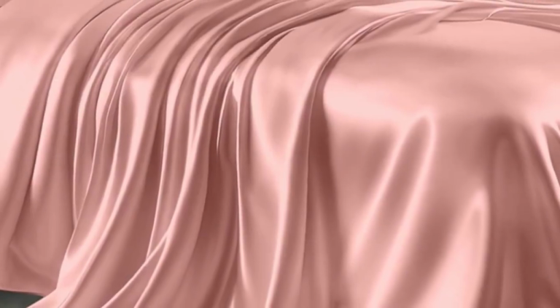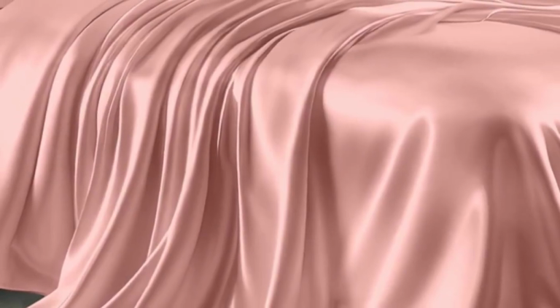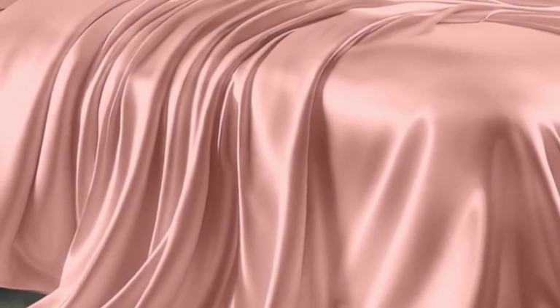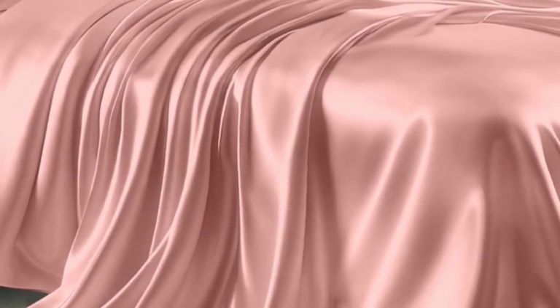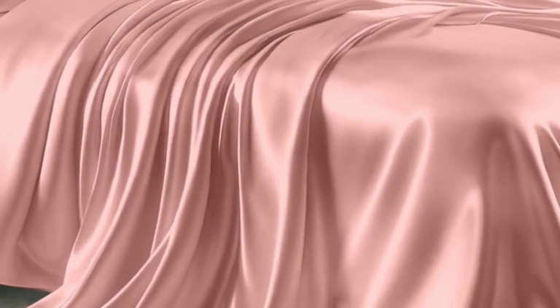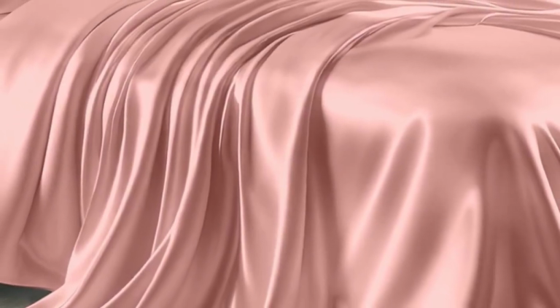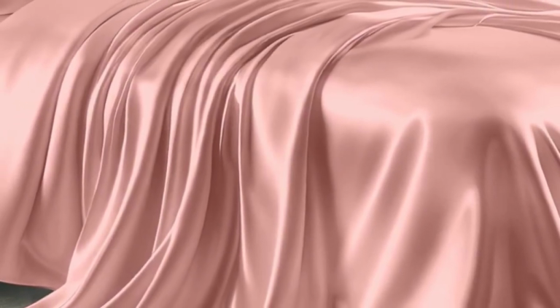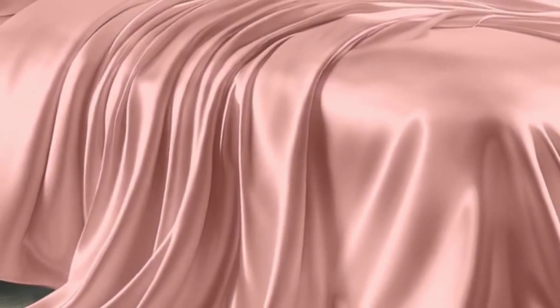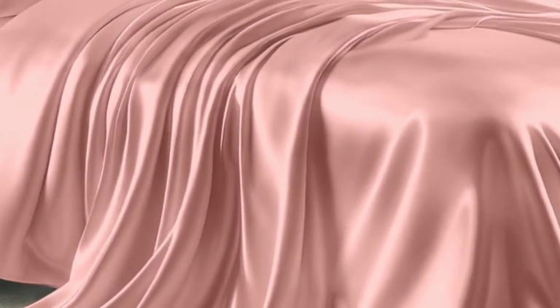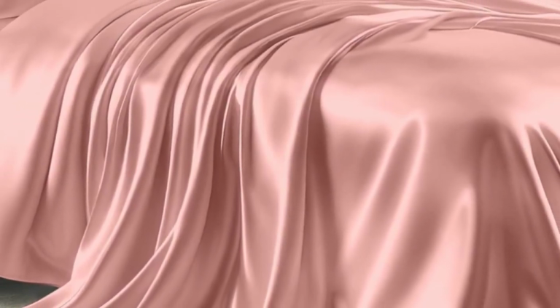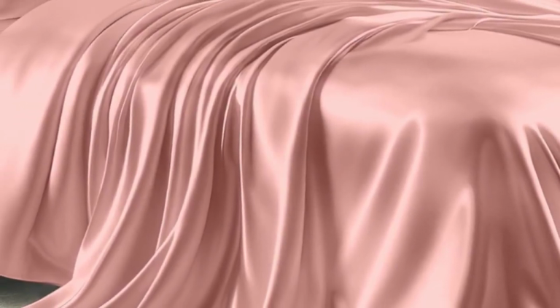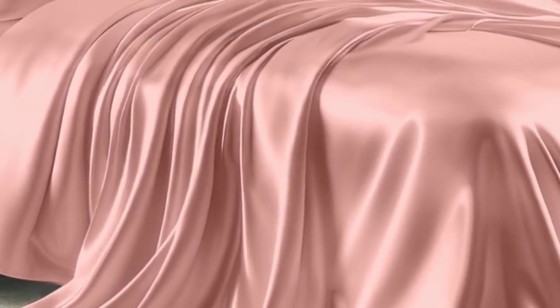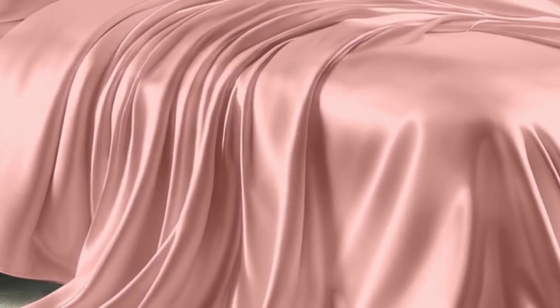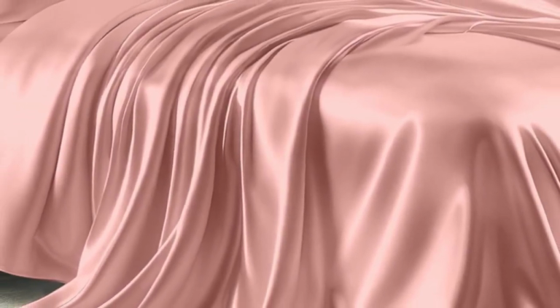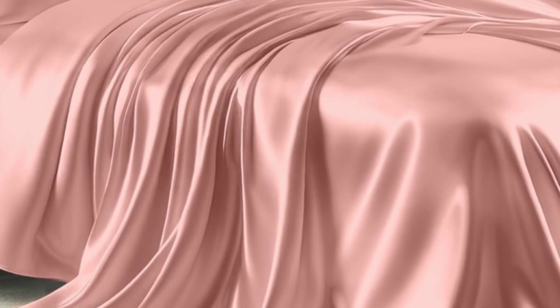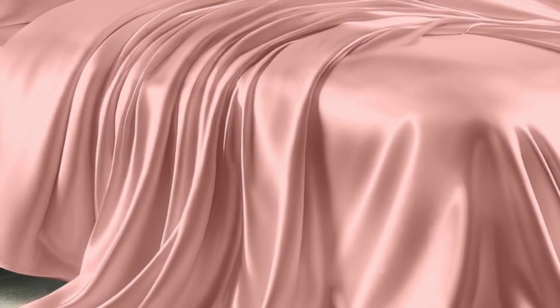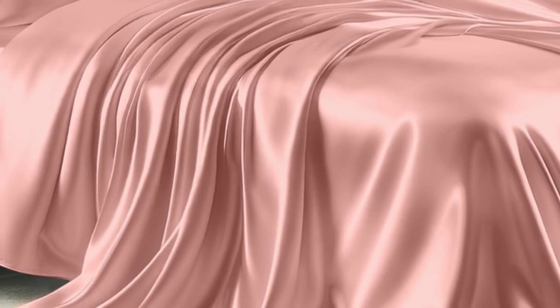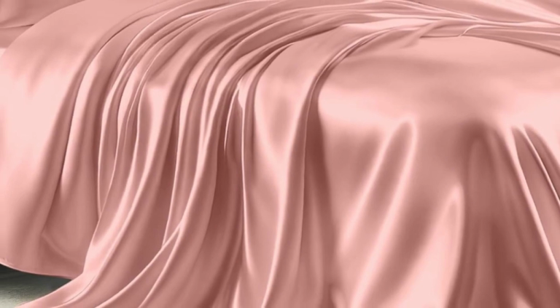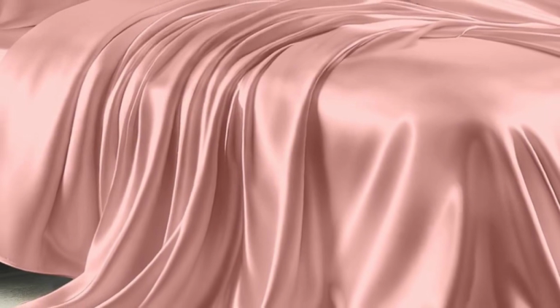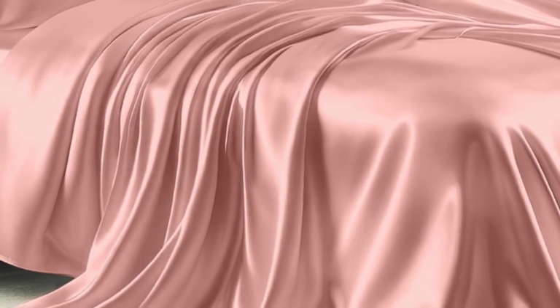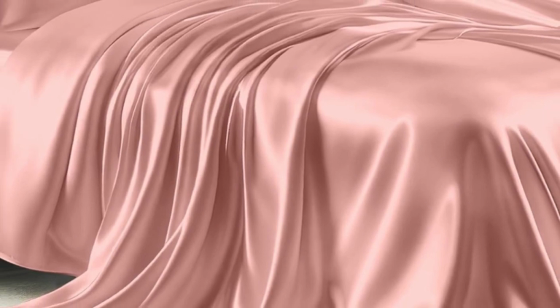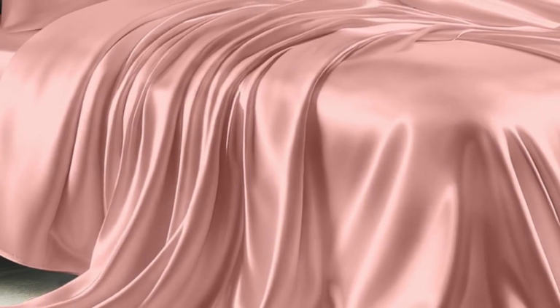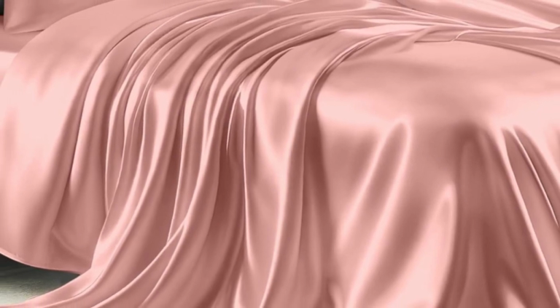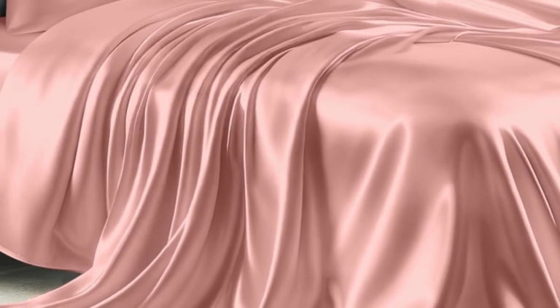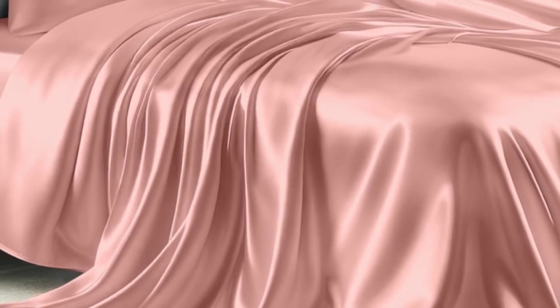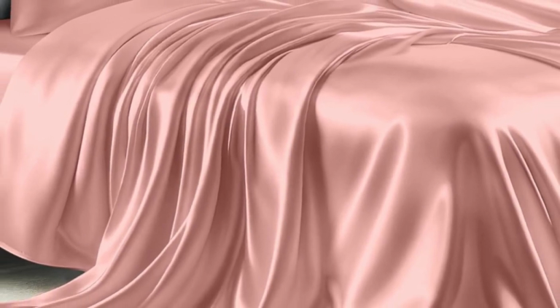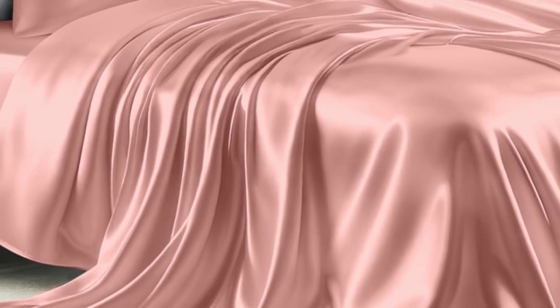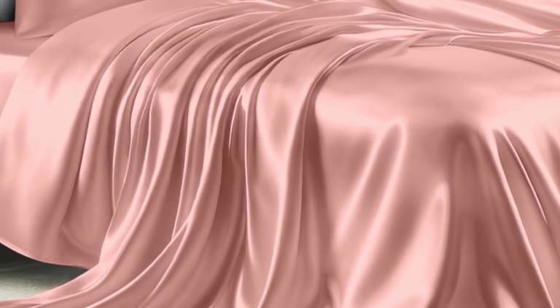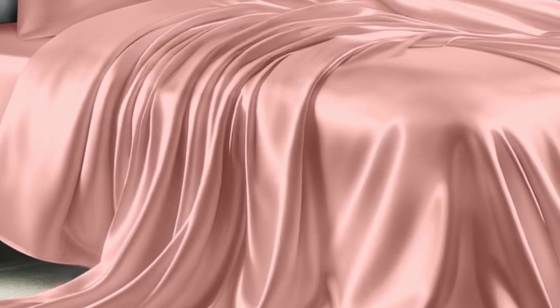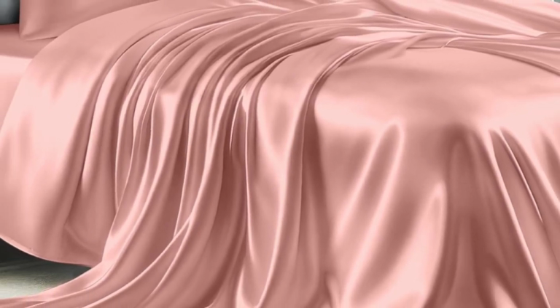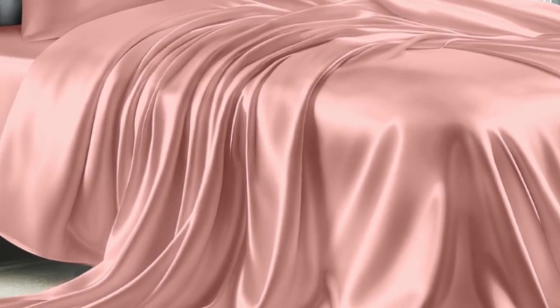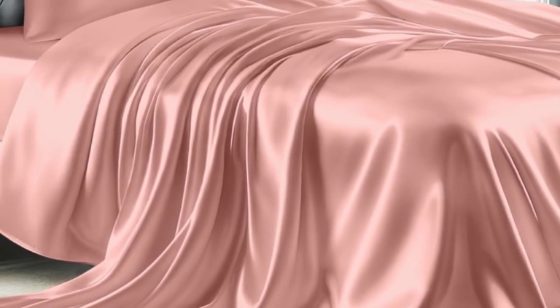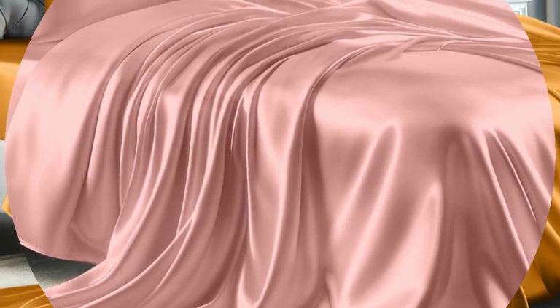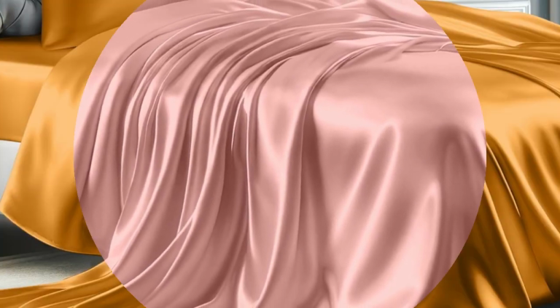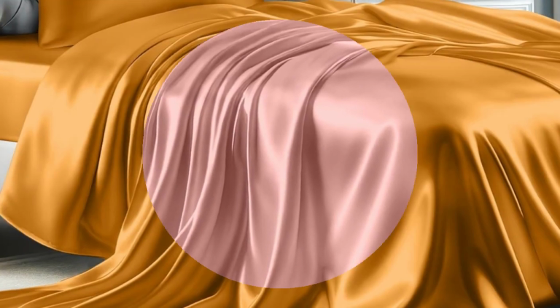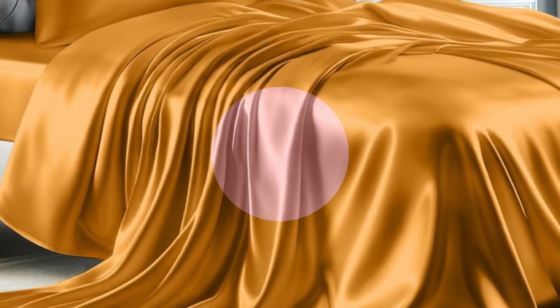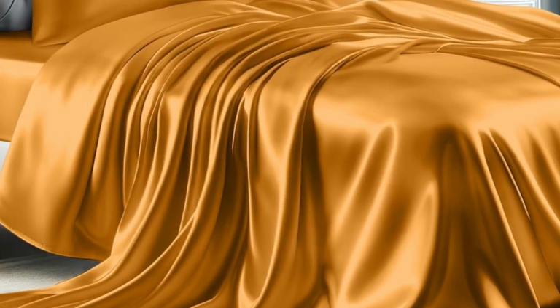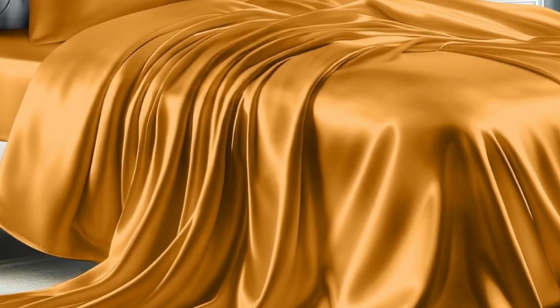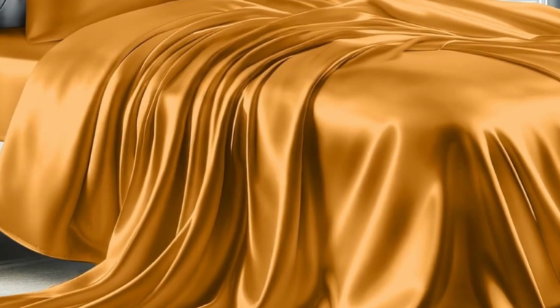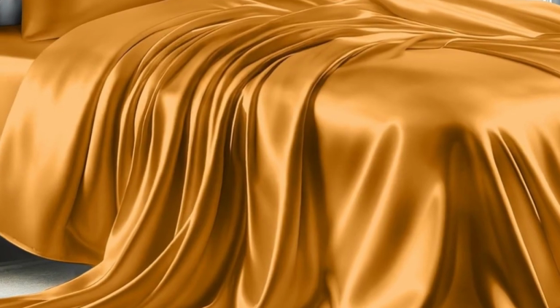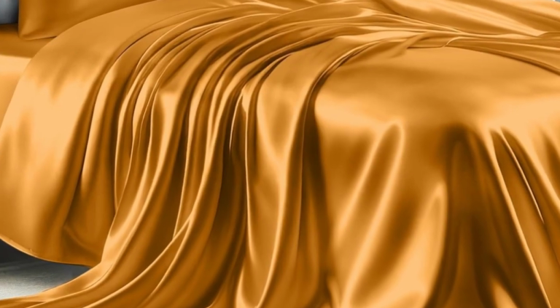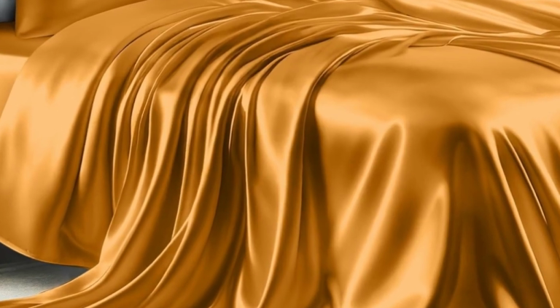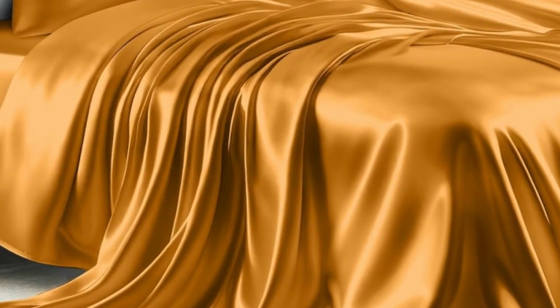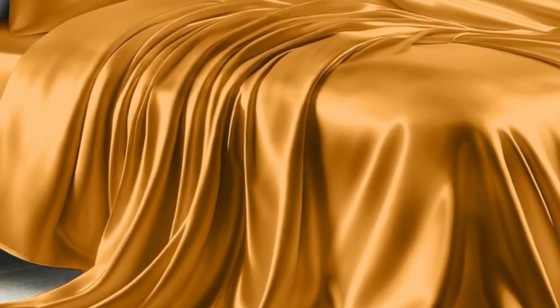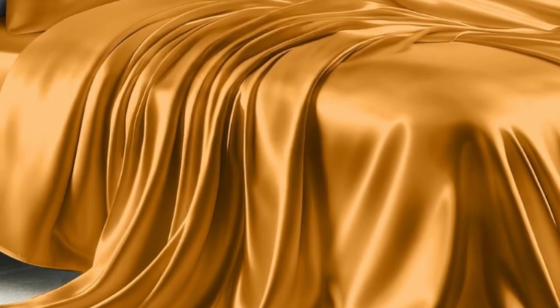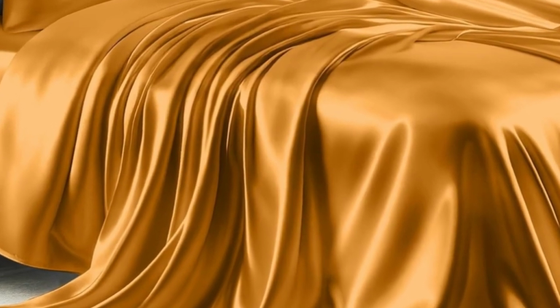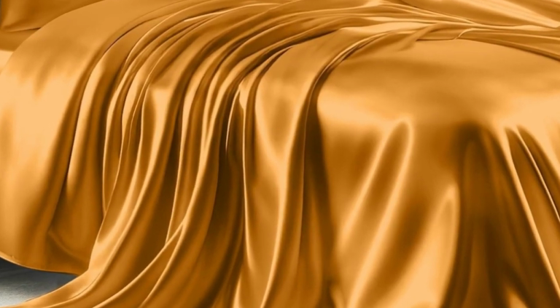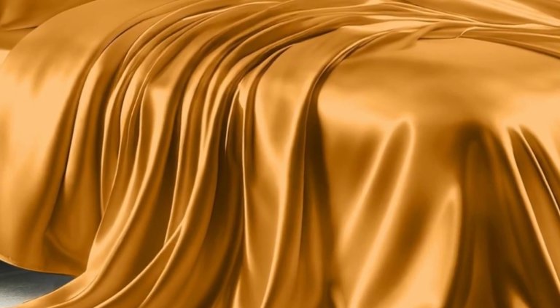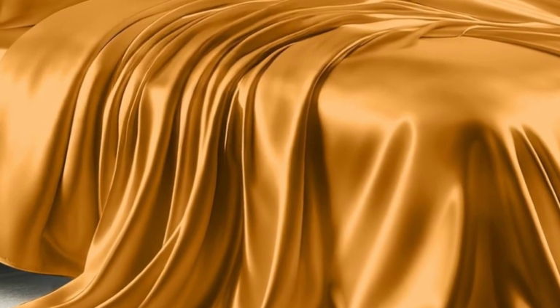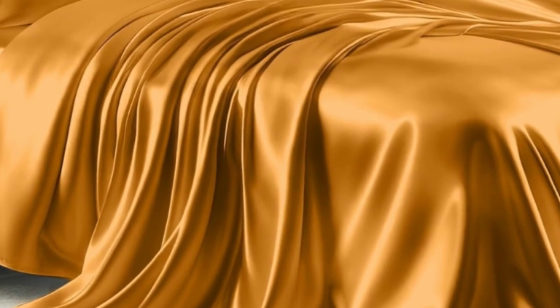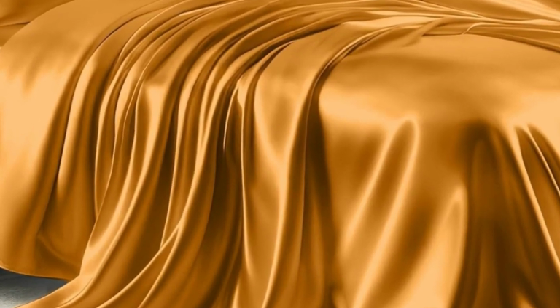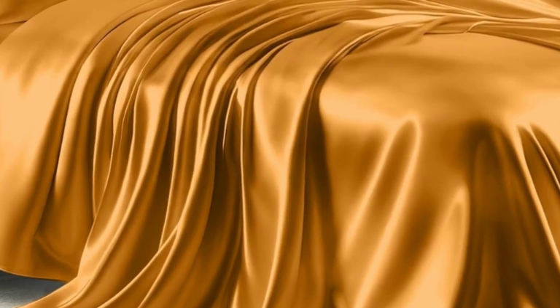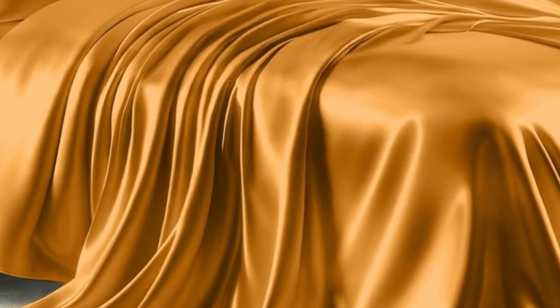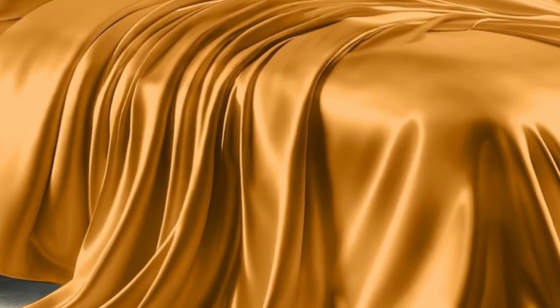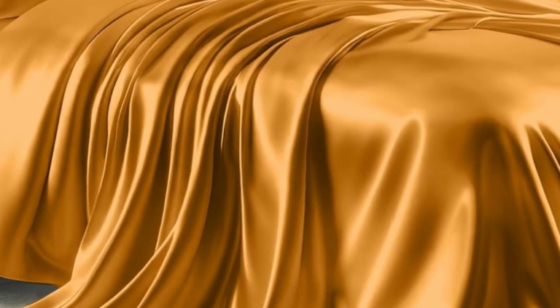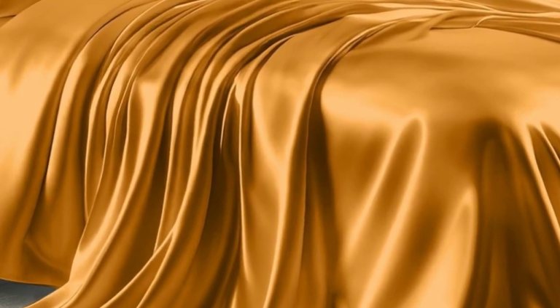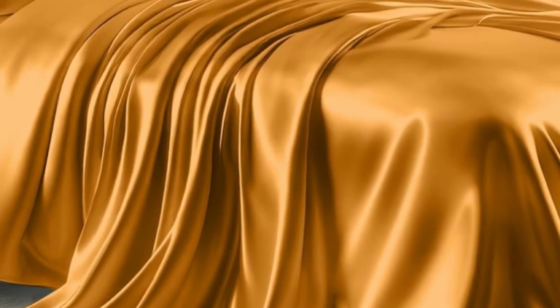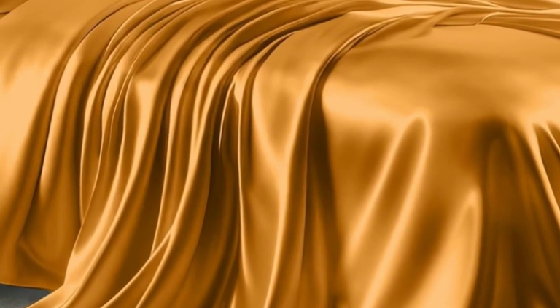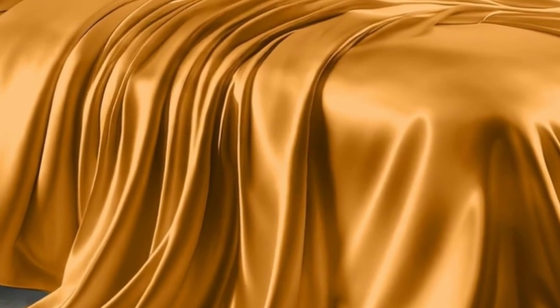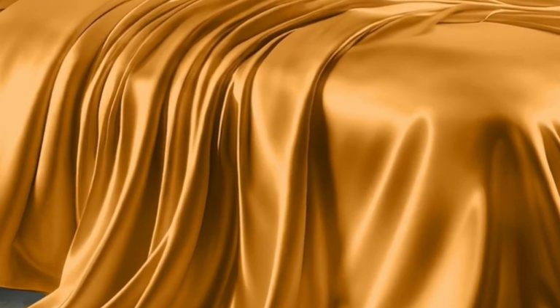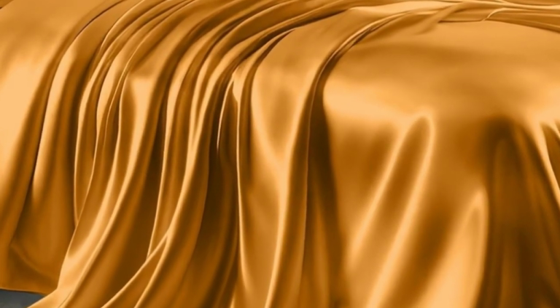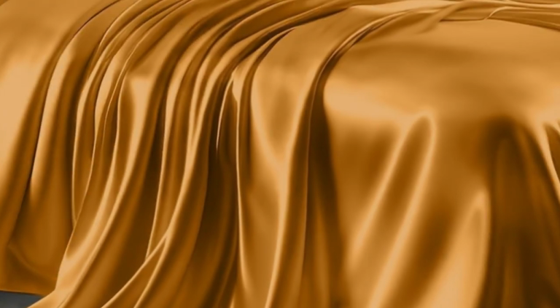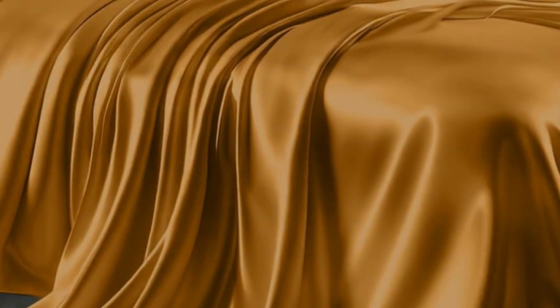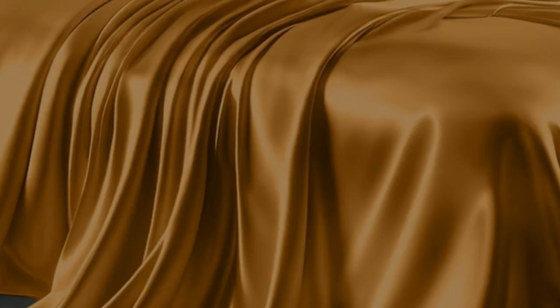Cons: The fabric creates some static while sleeping. The color faded slightly in the wash.